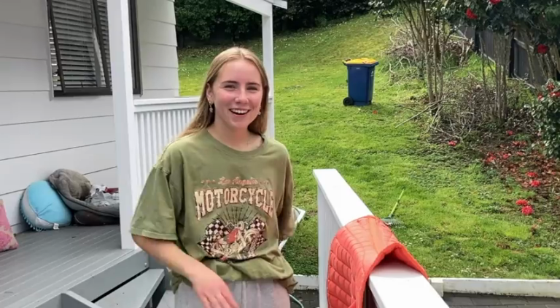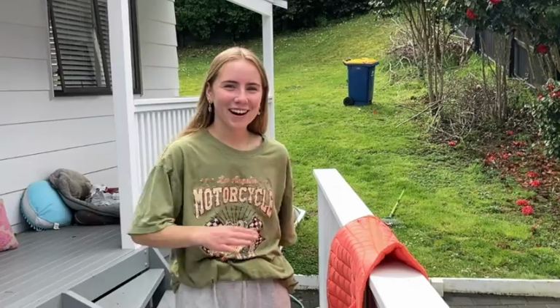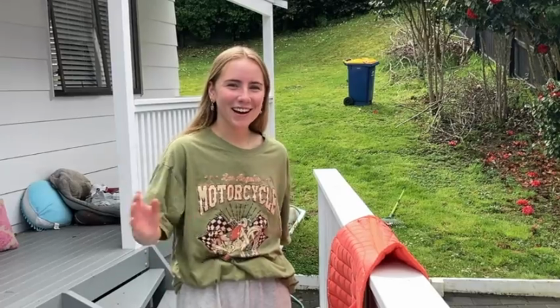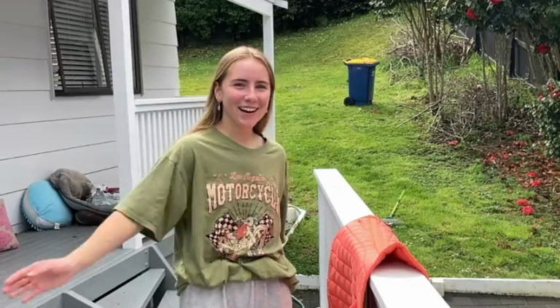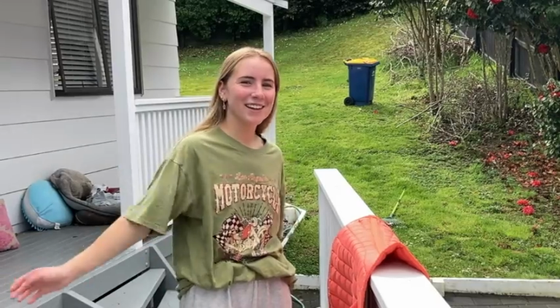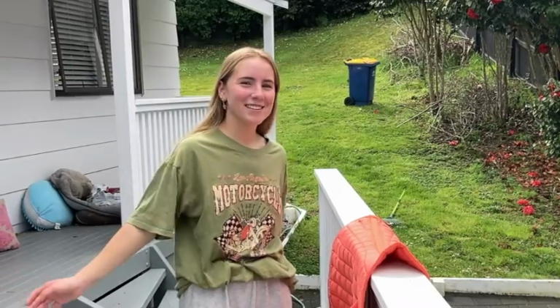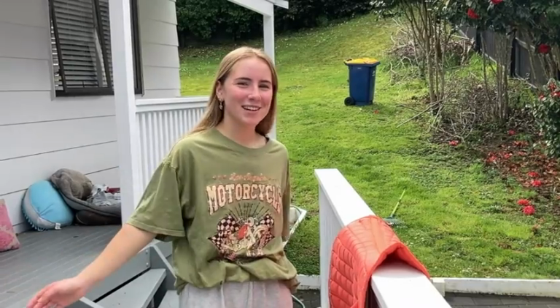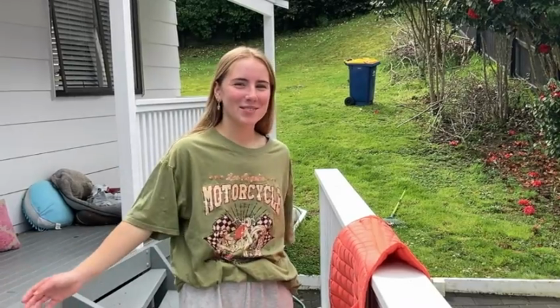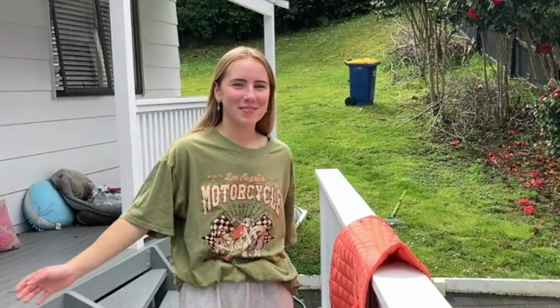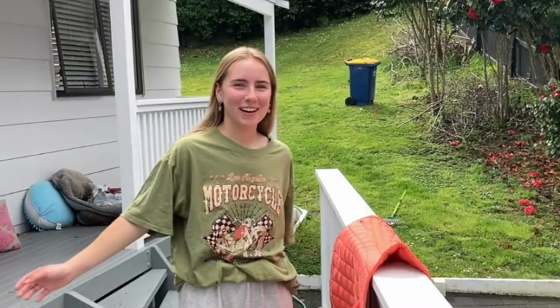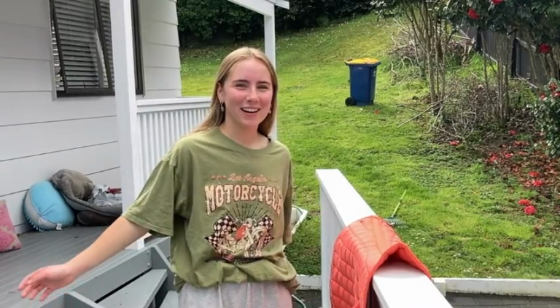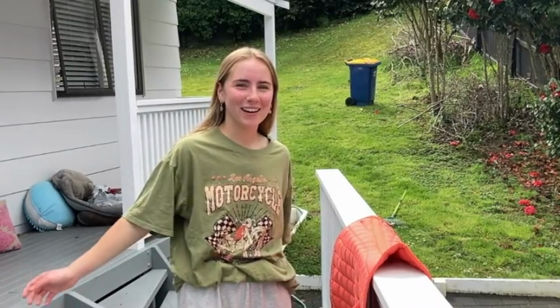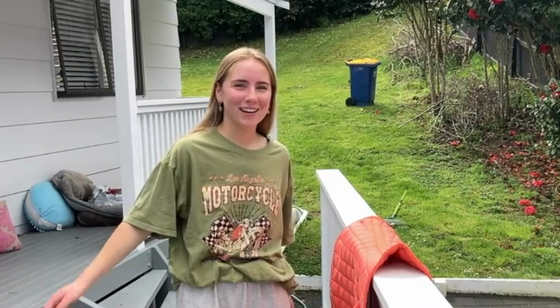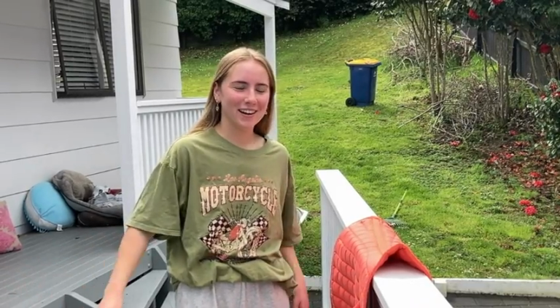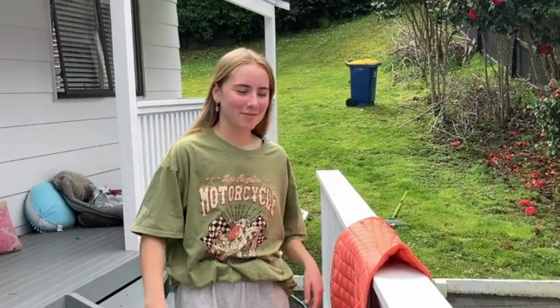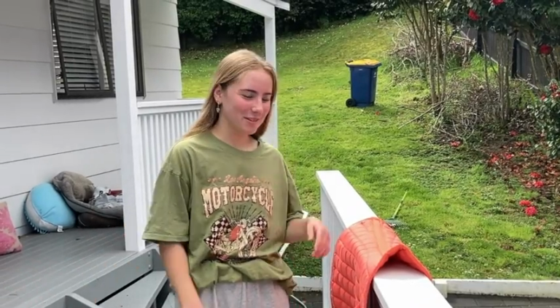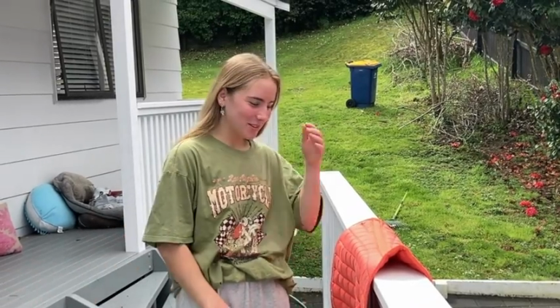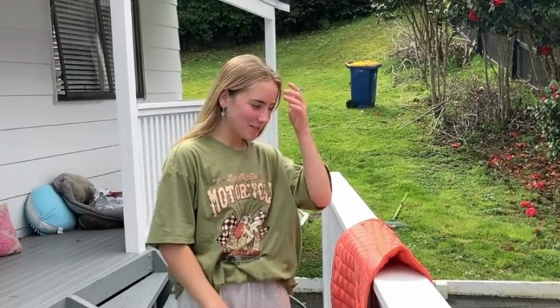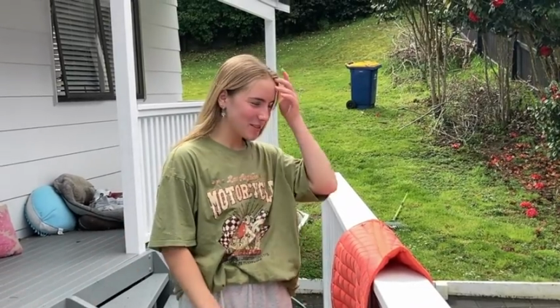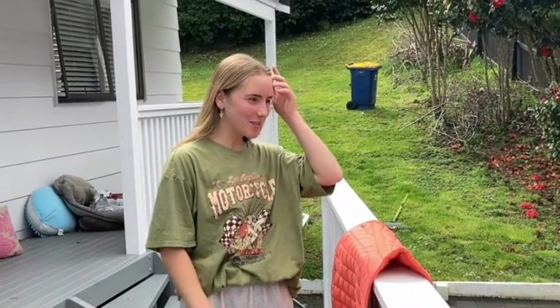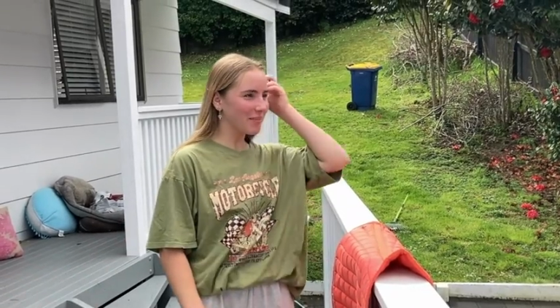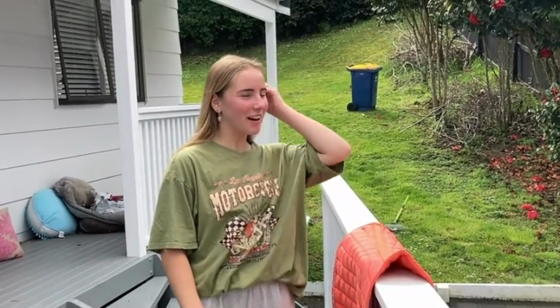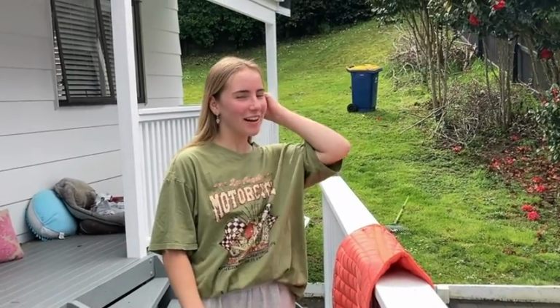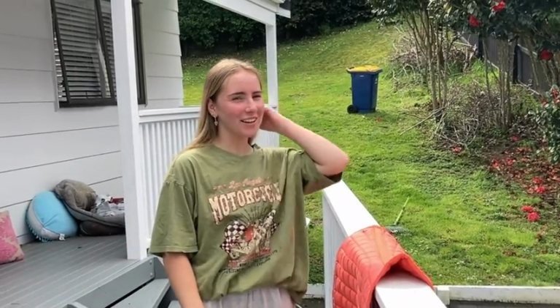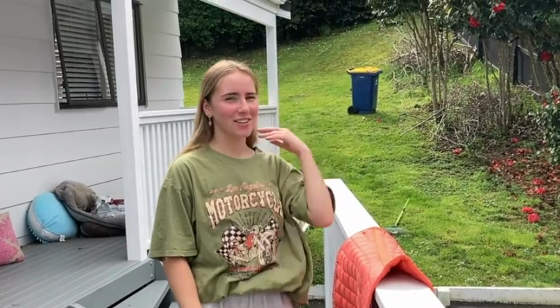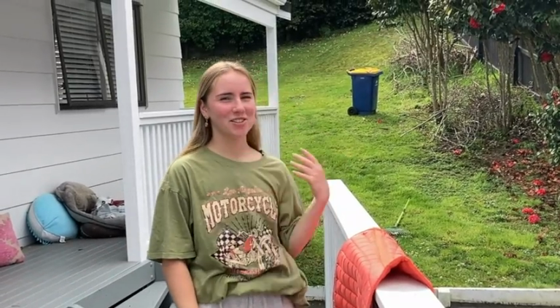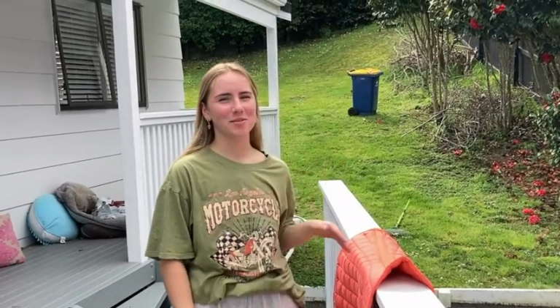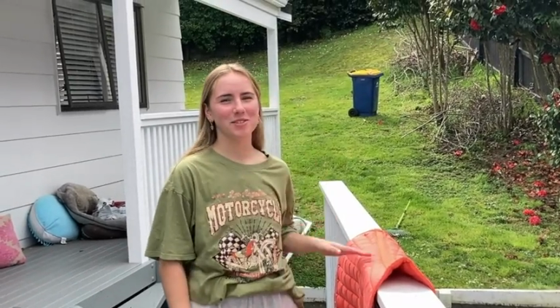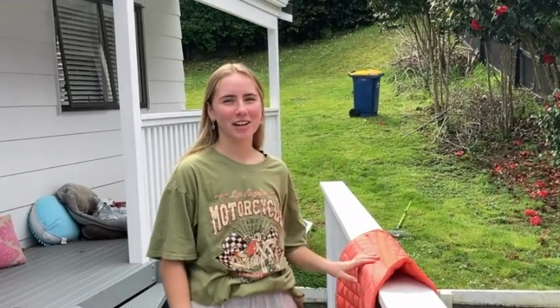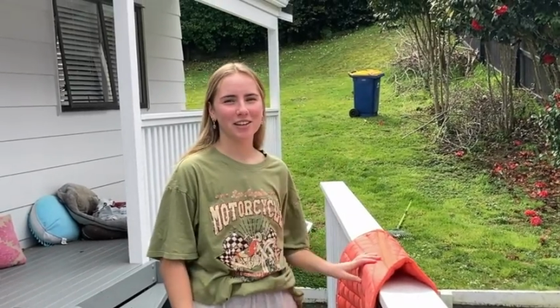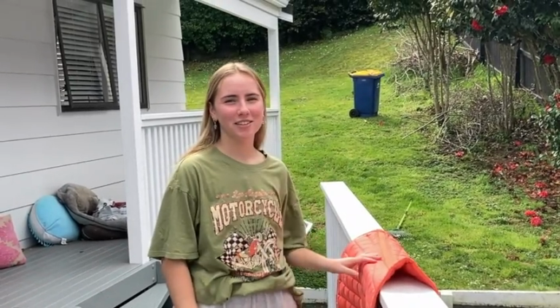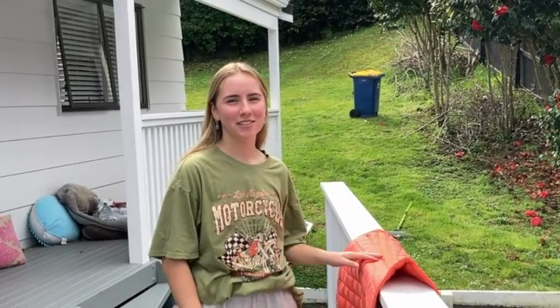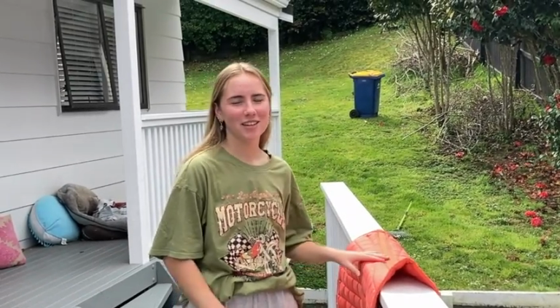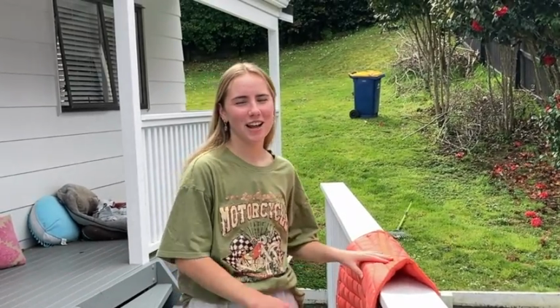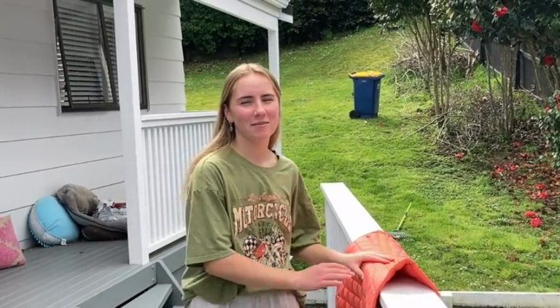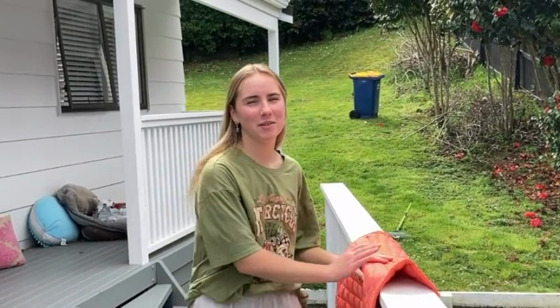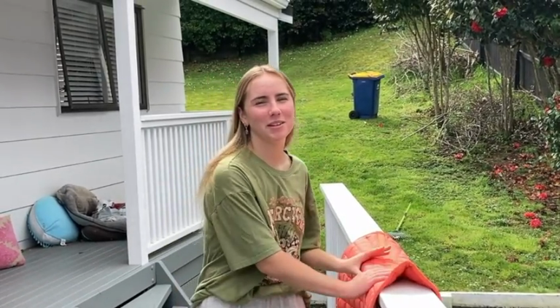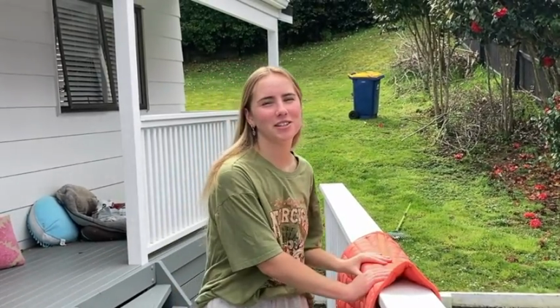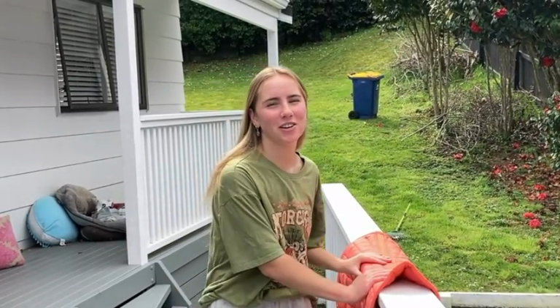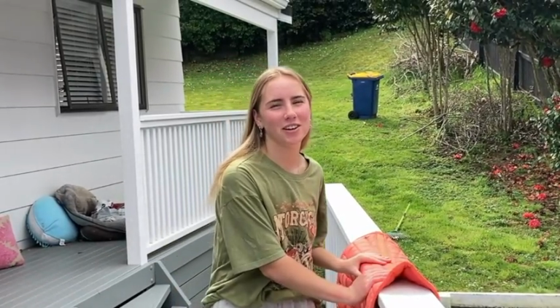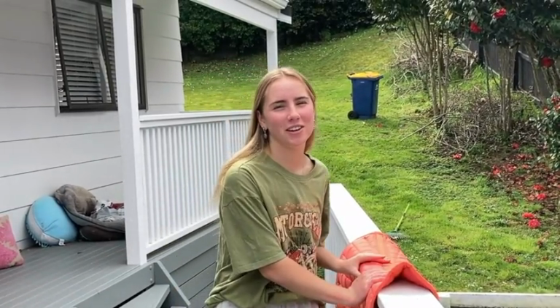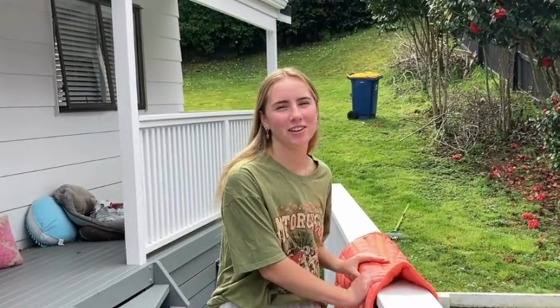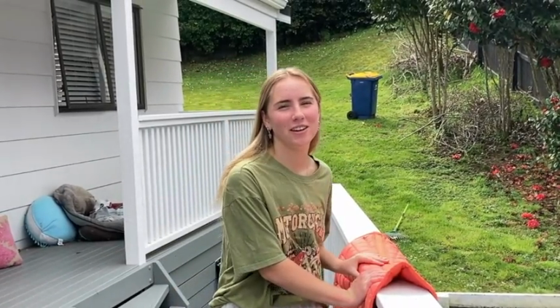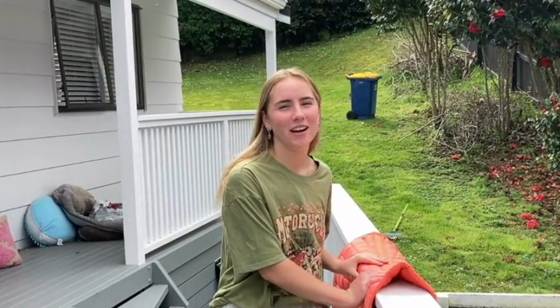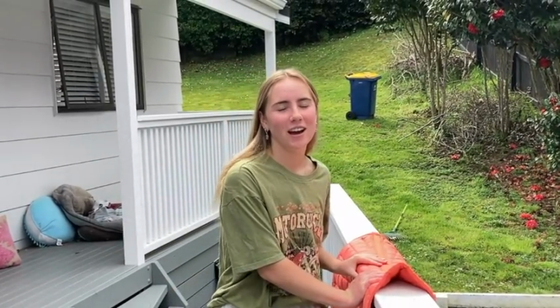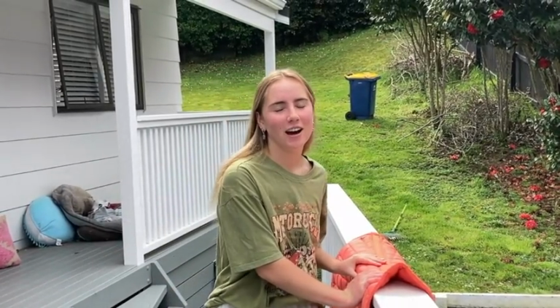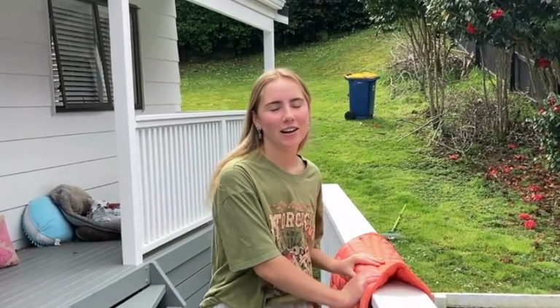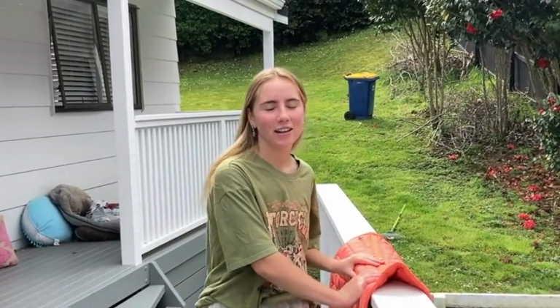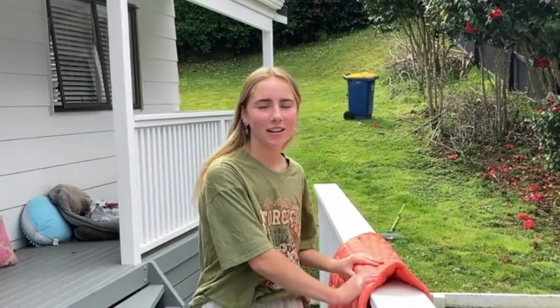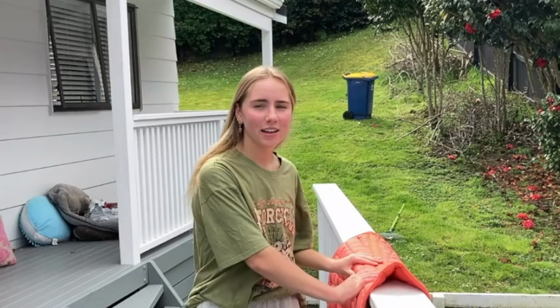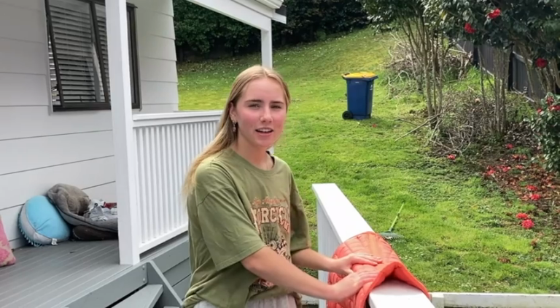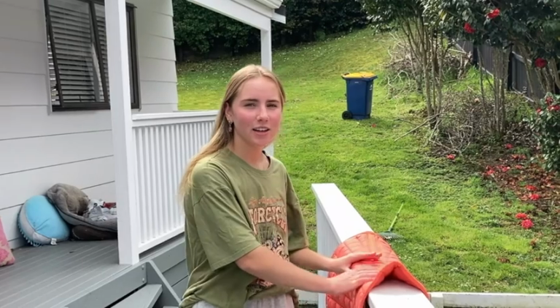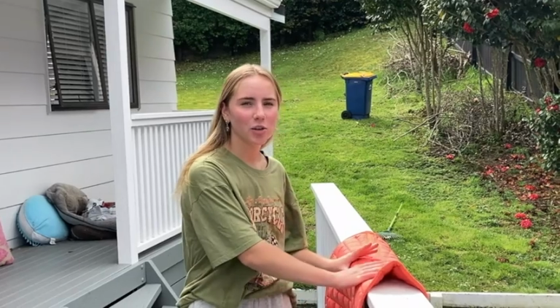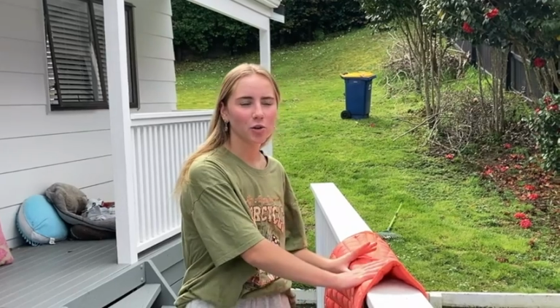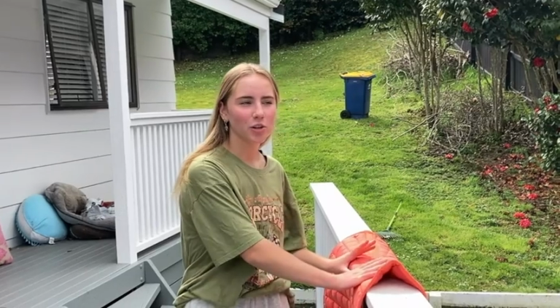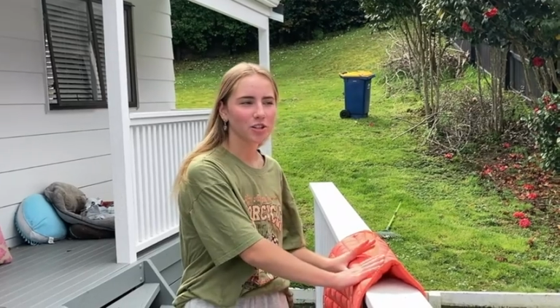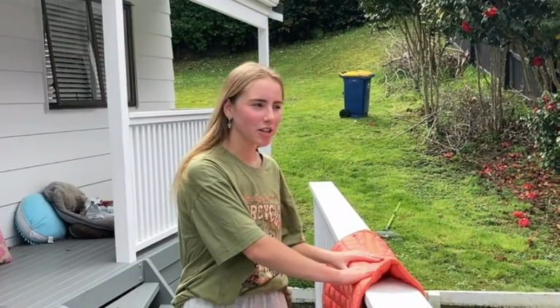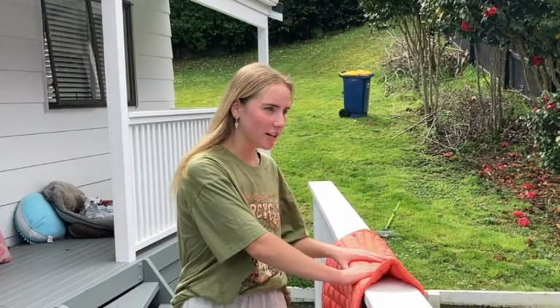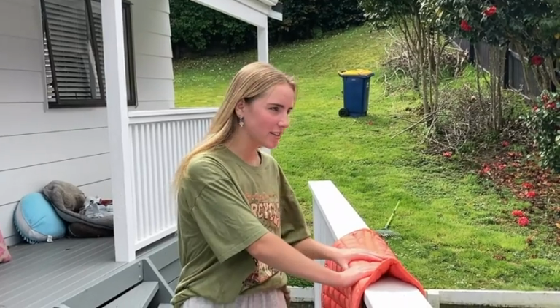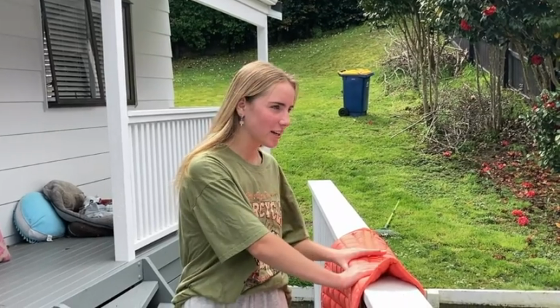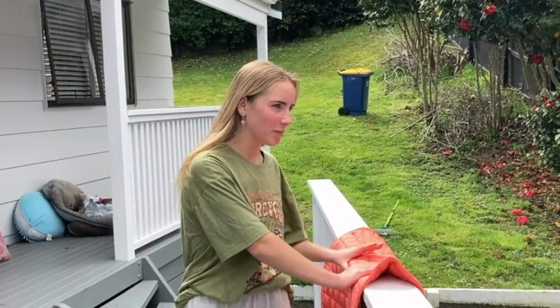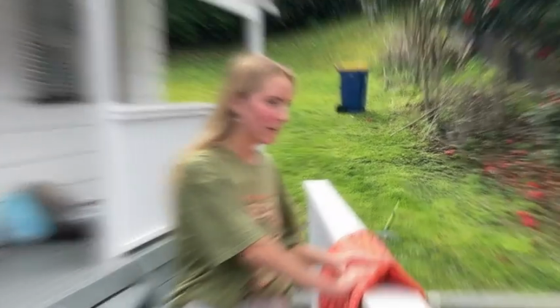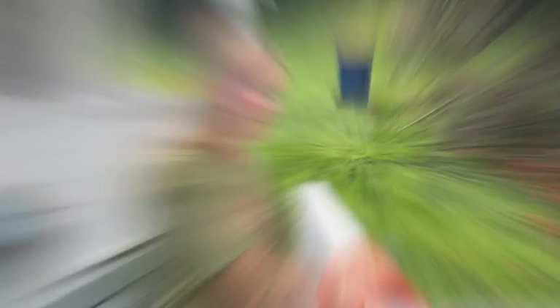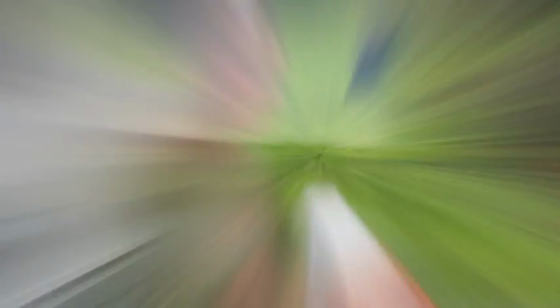Hi guys, I'm Maddie and welcome to my YouTube channel. Today I'm going to be showing you how to clean your dirty saddle pads.